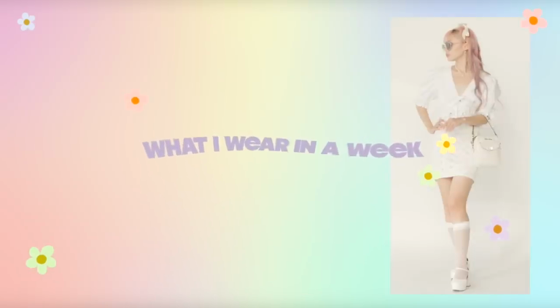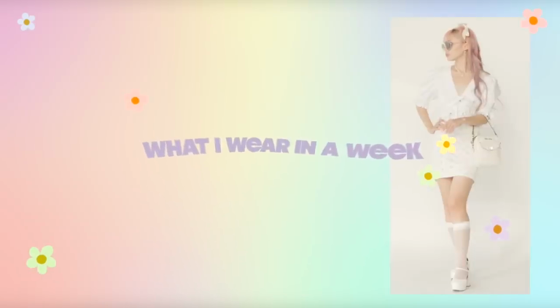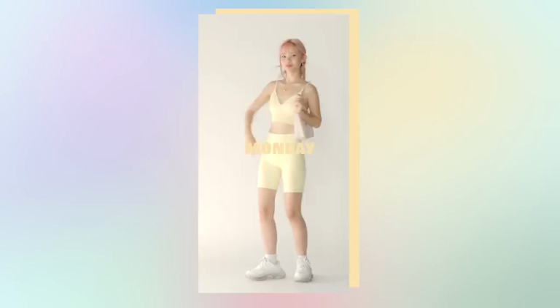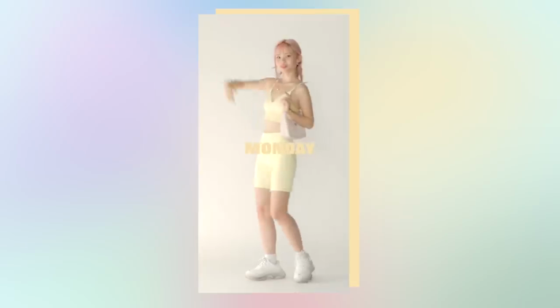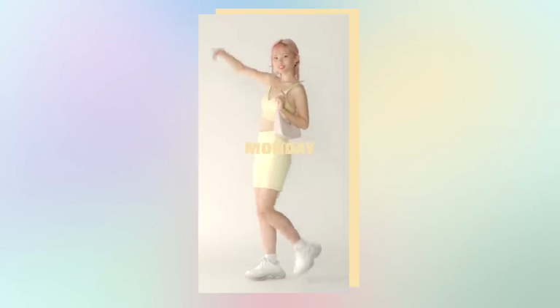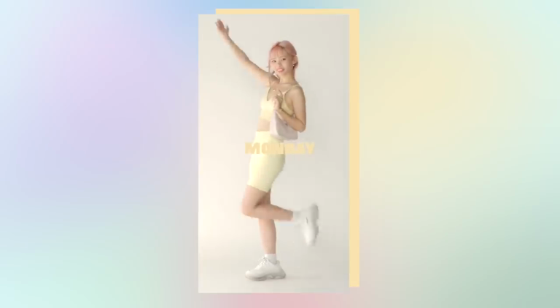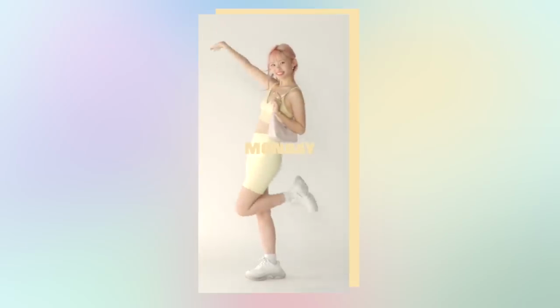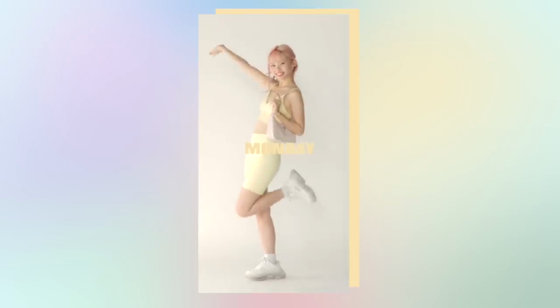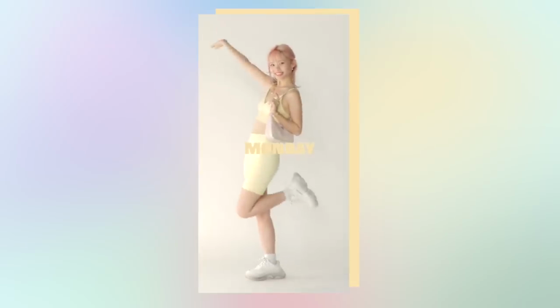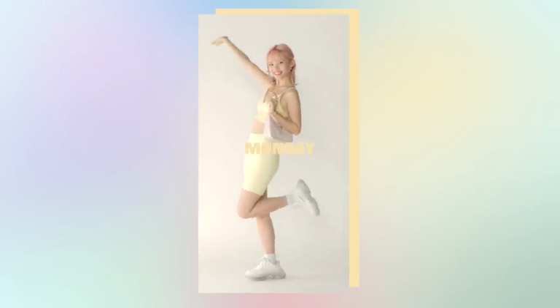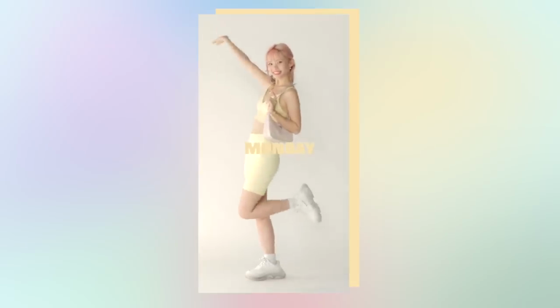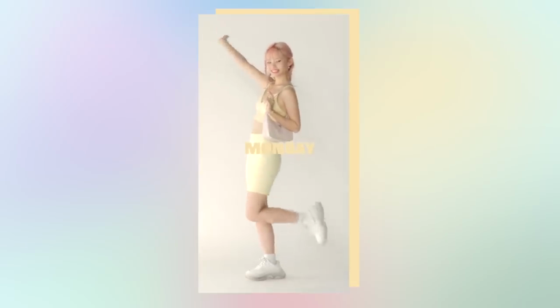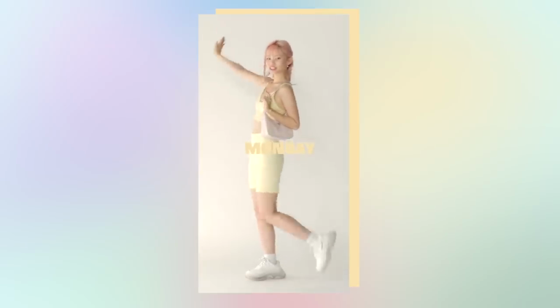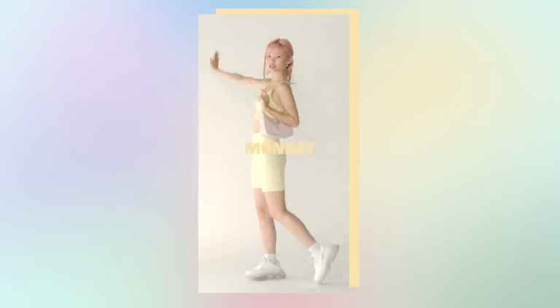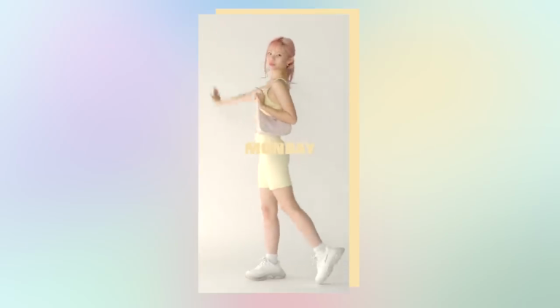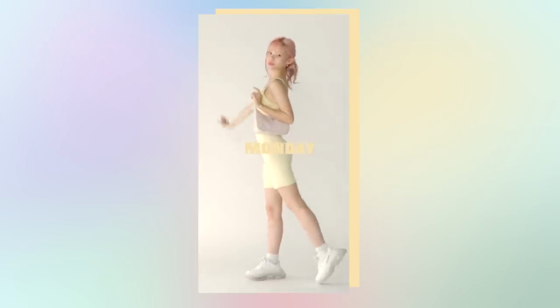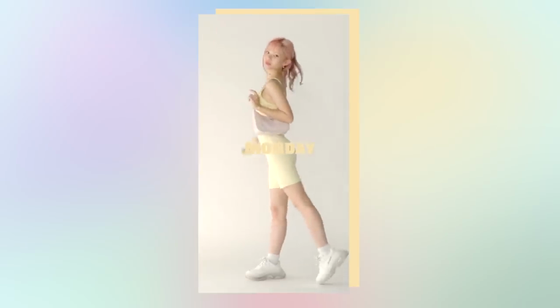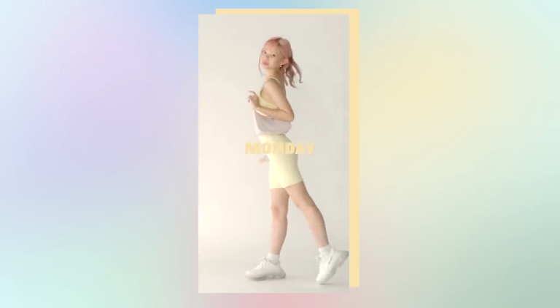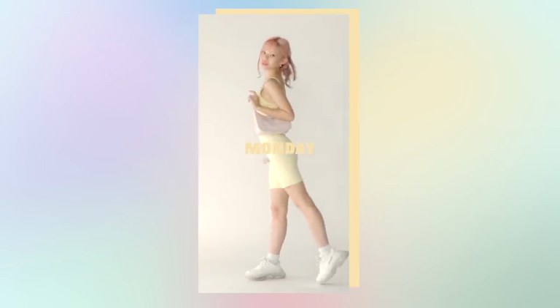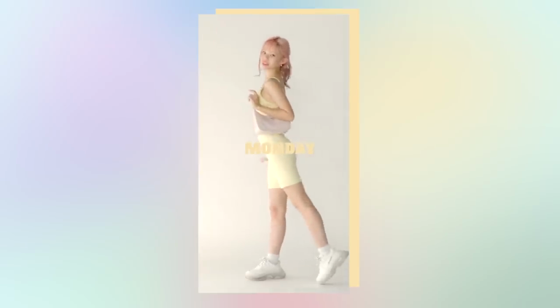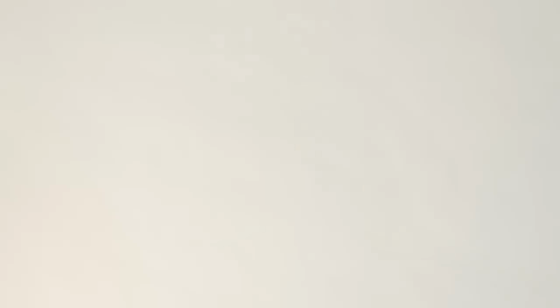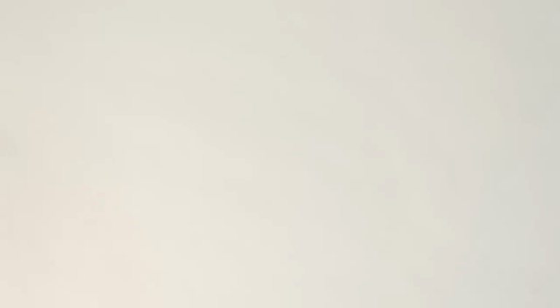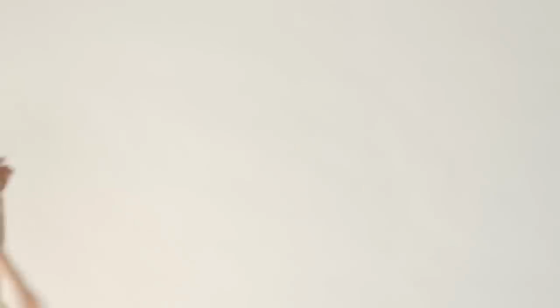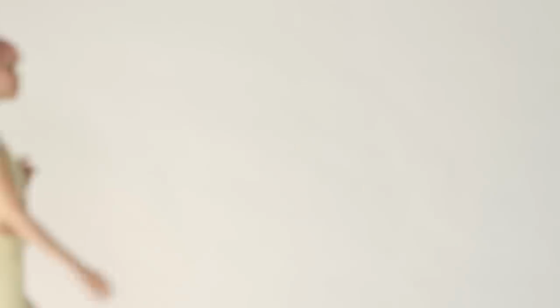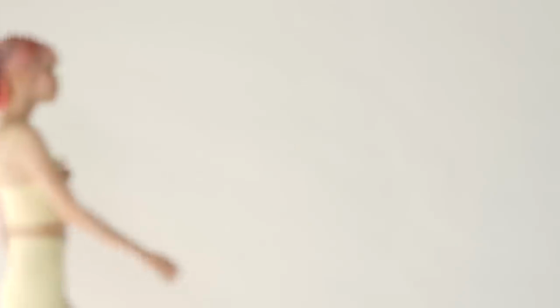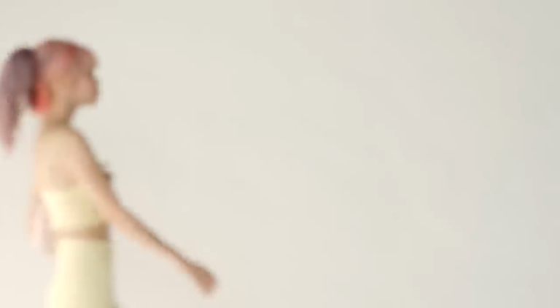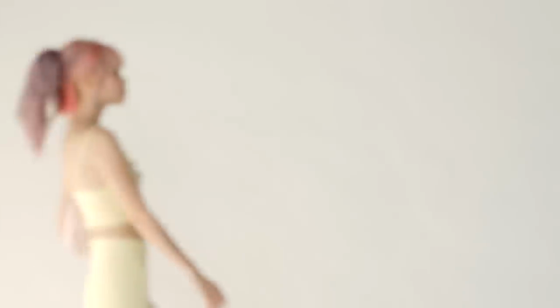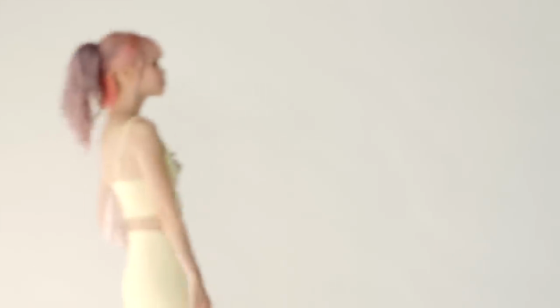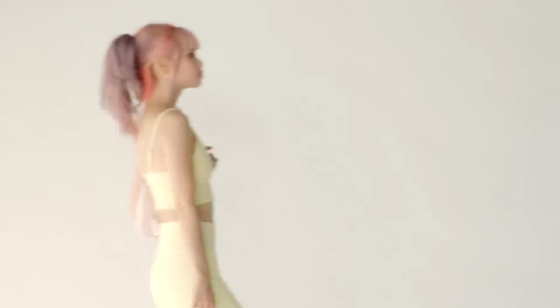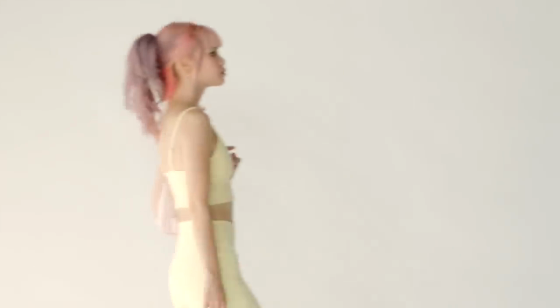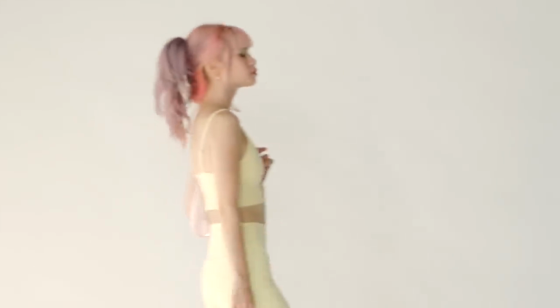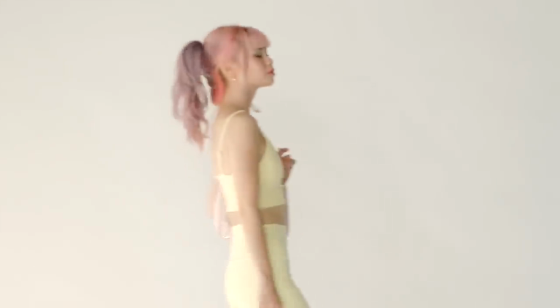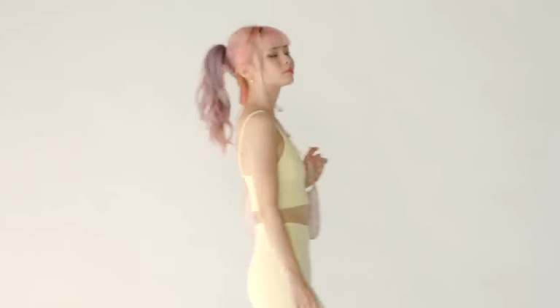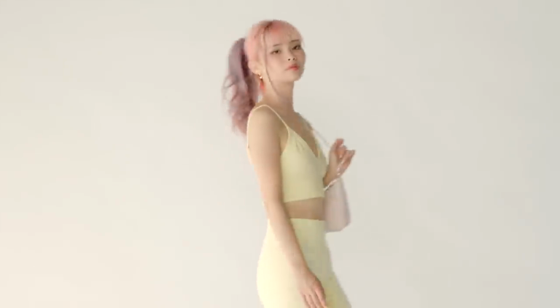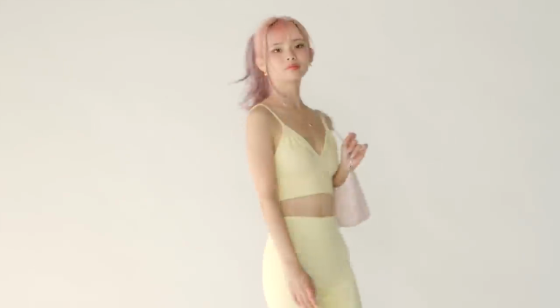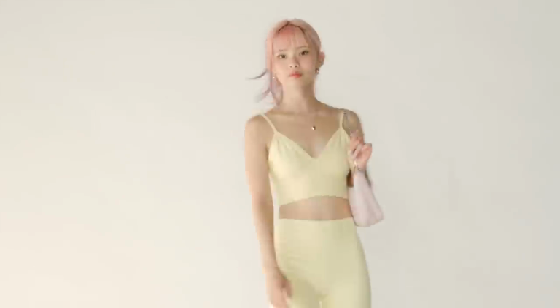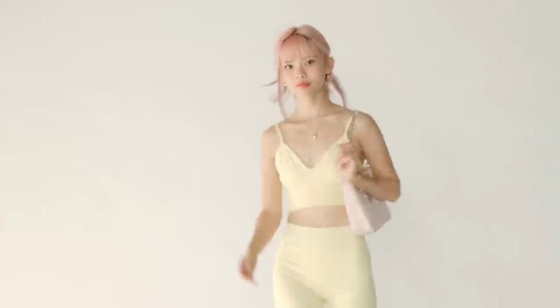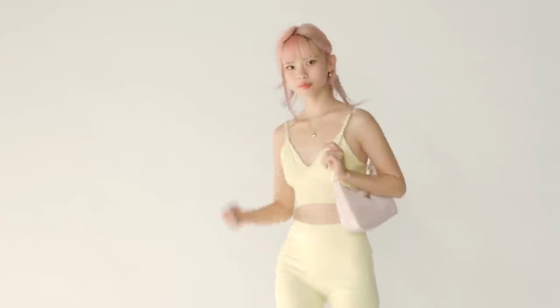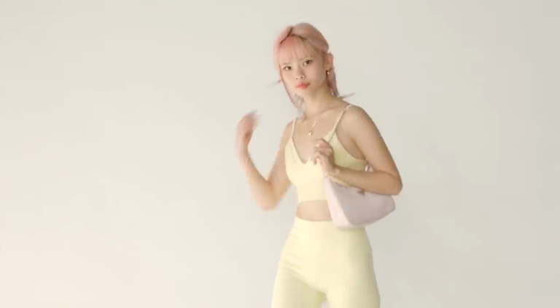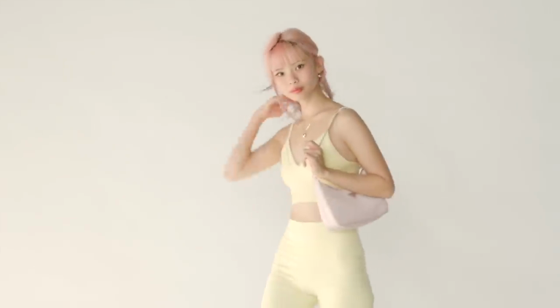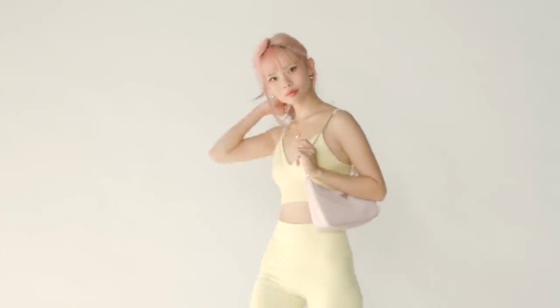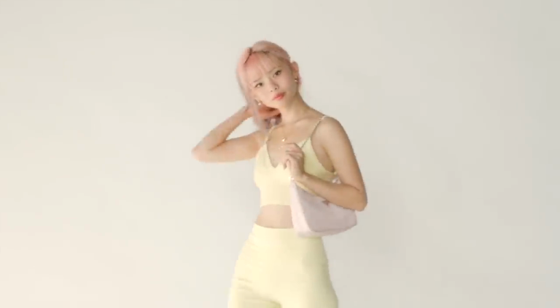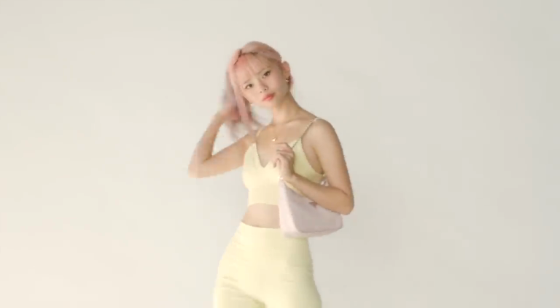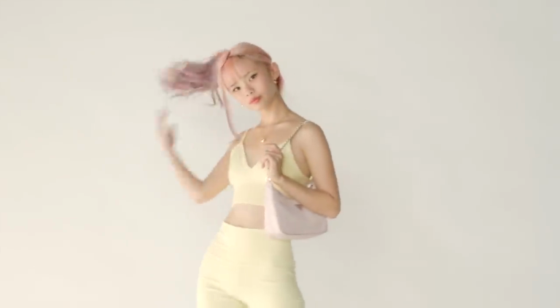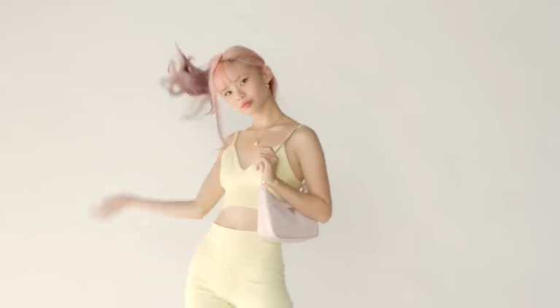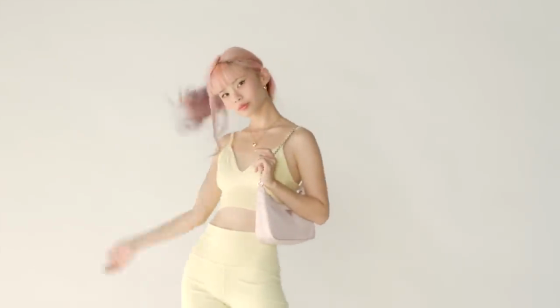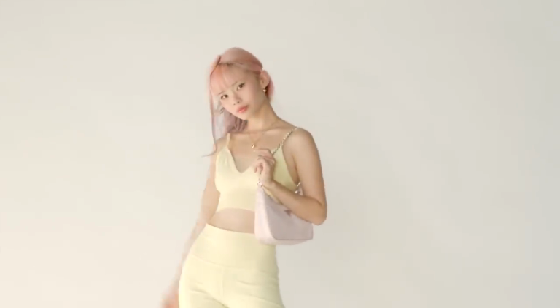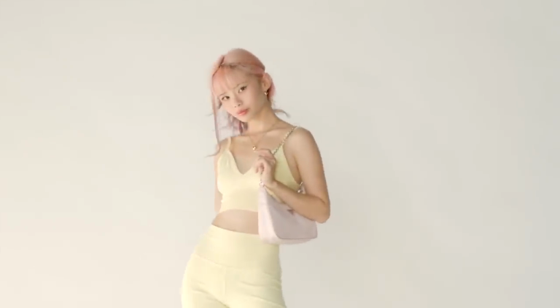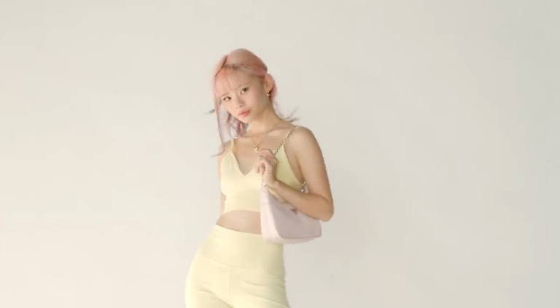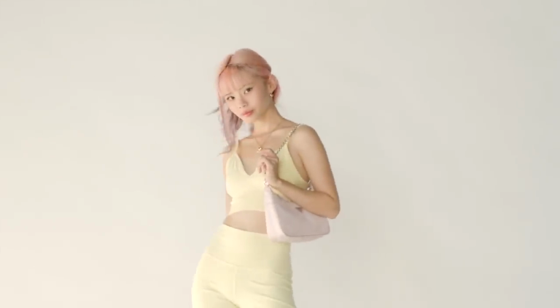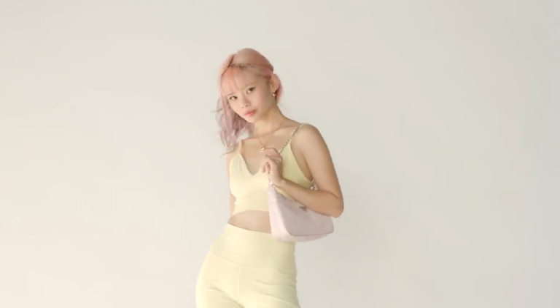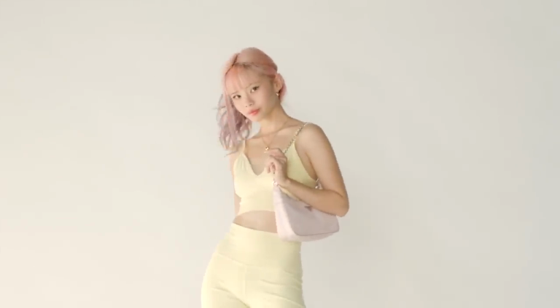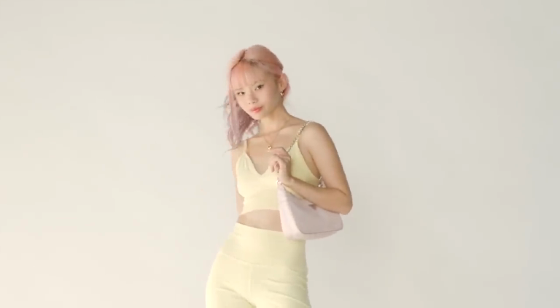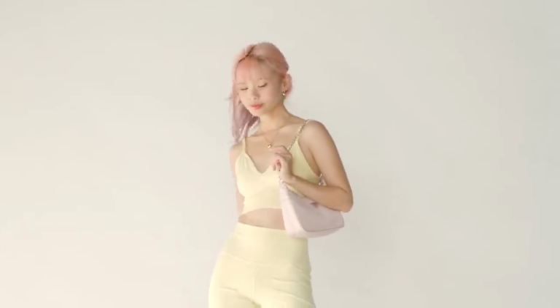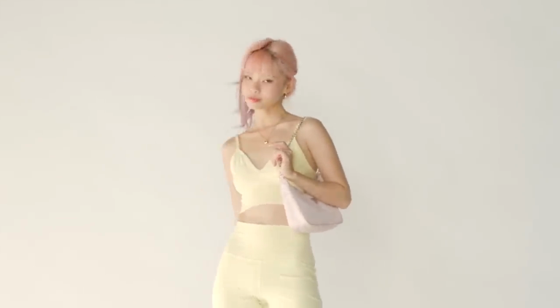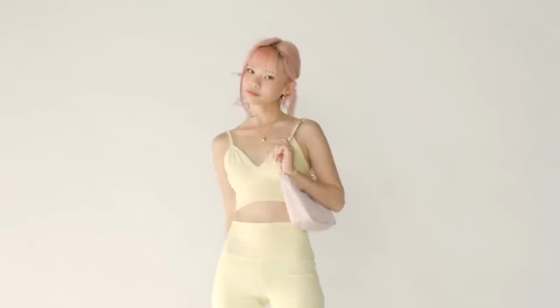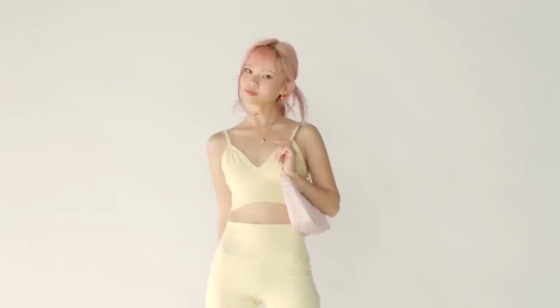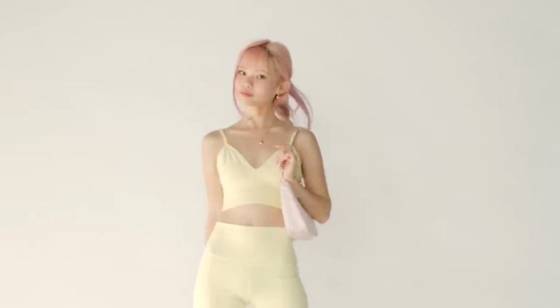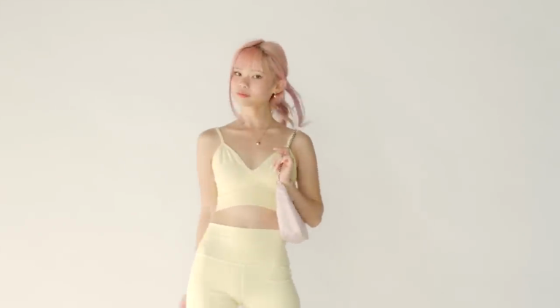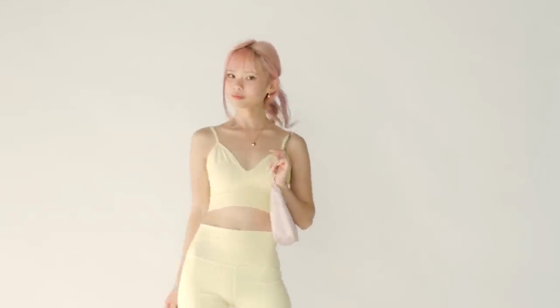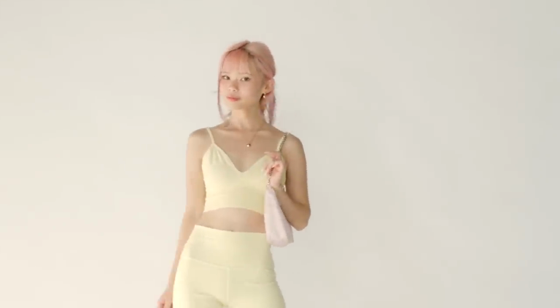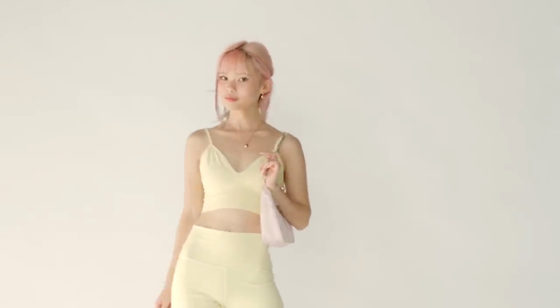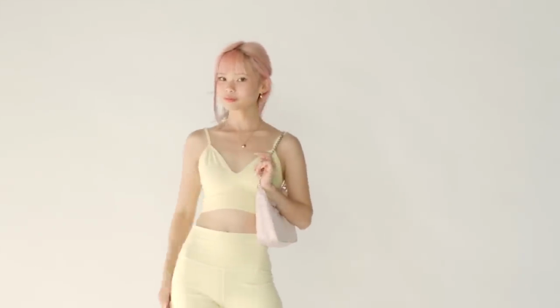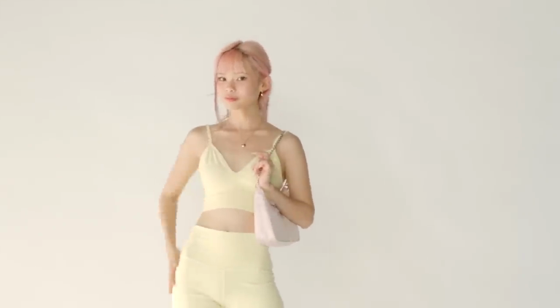This is my first lookbook in literal years and it's what I wear in a week.